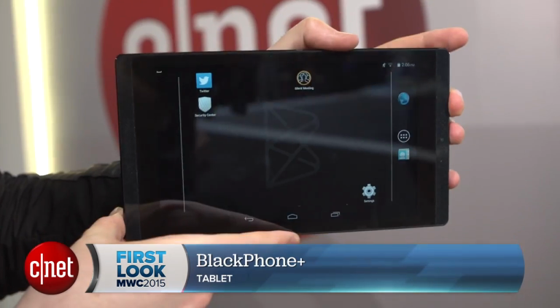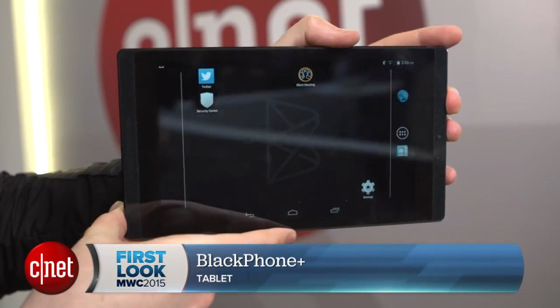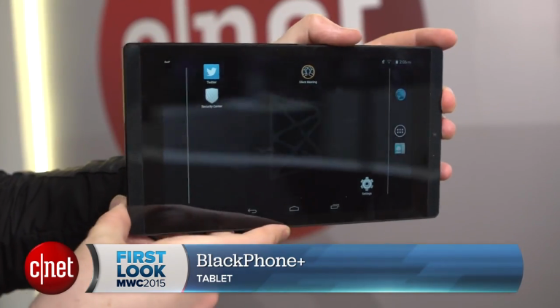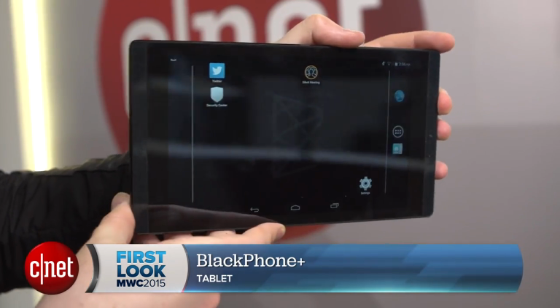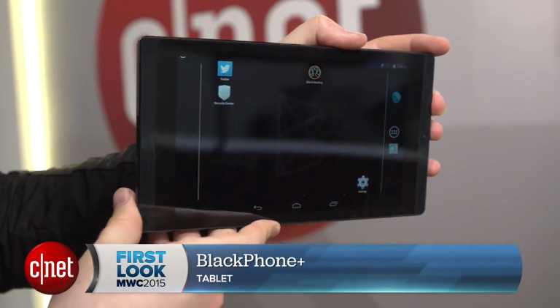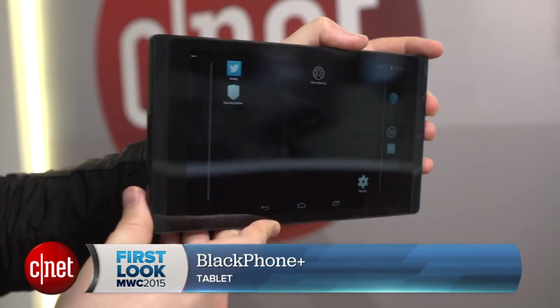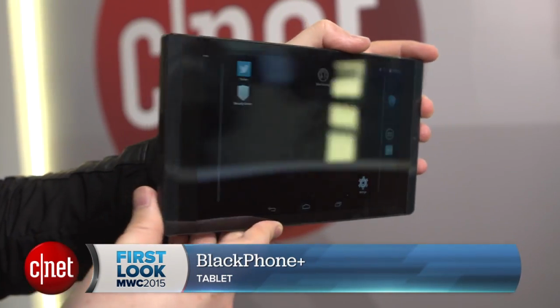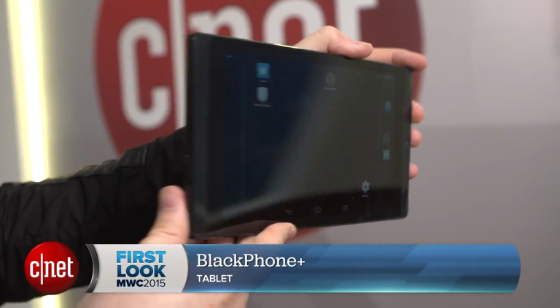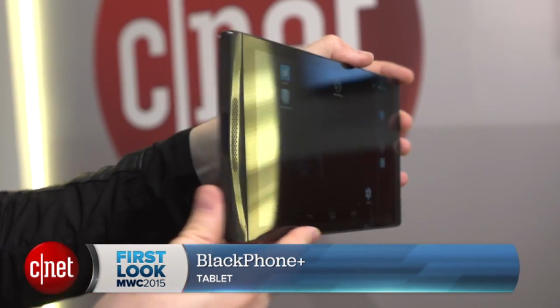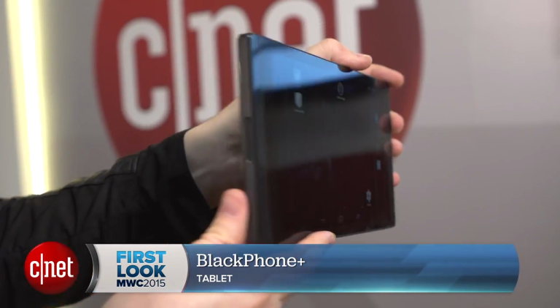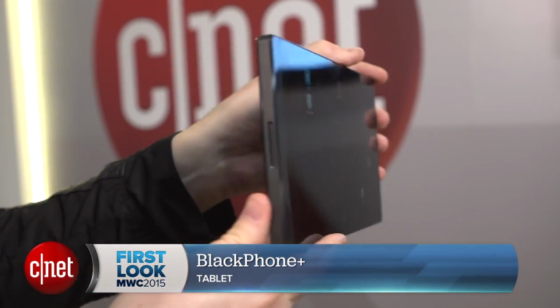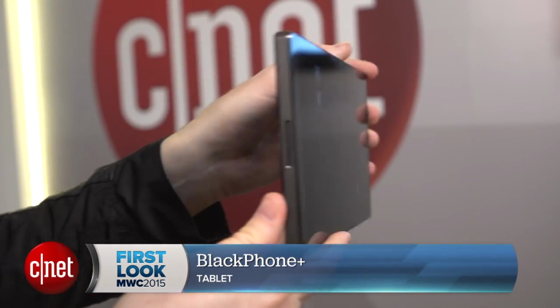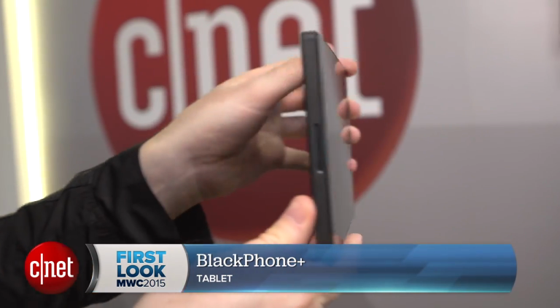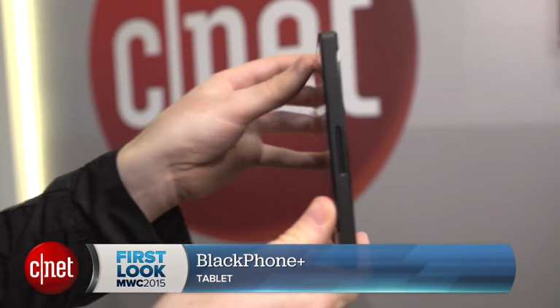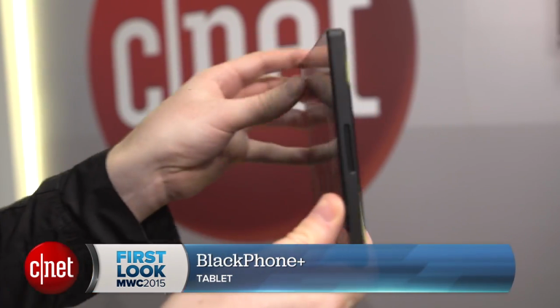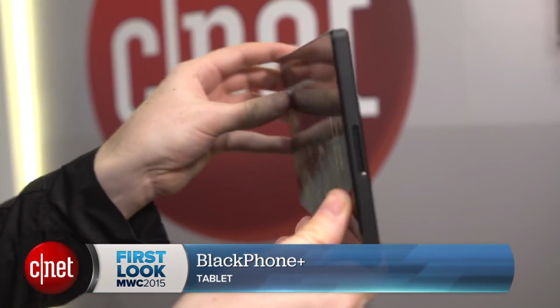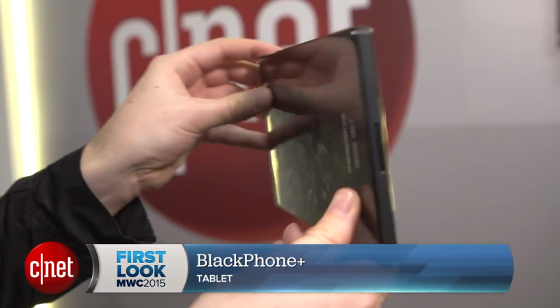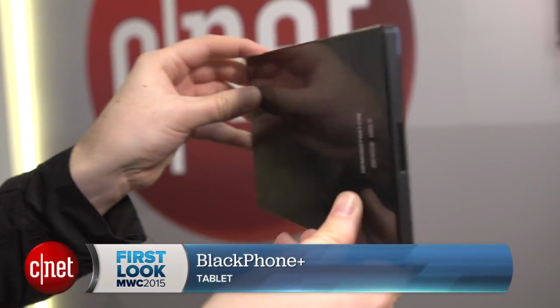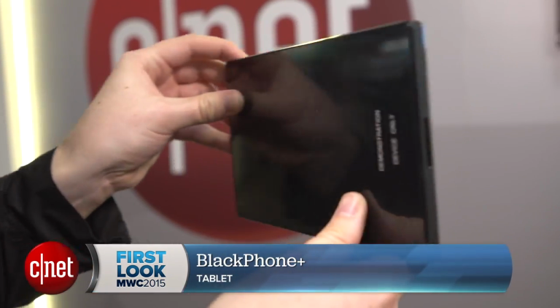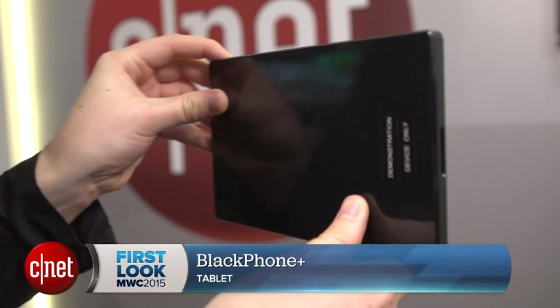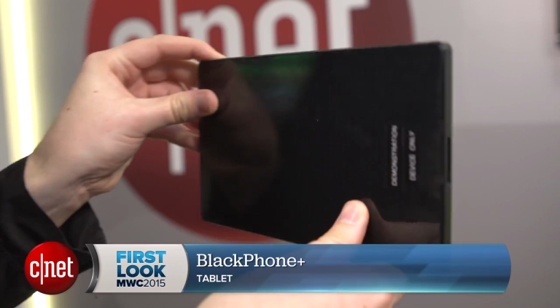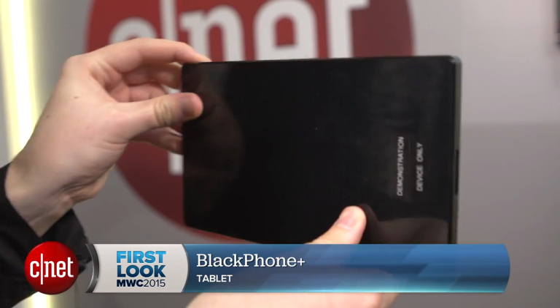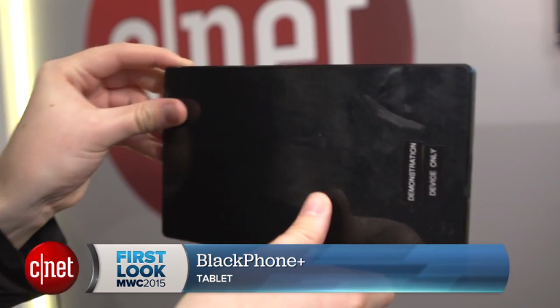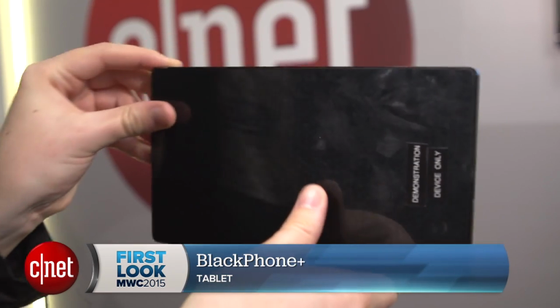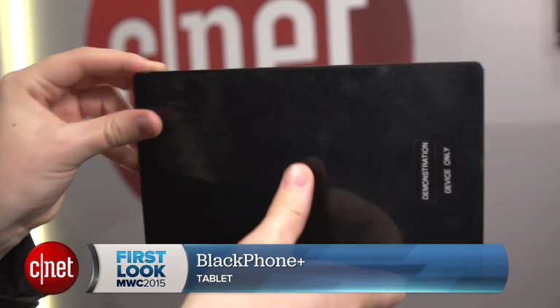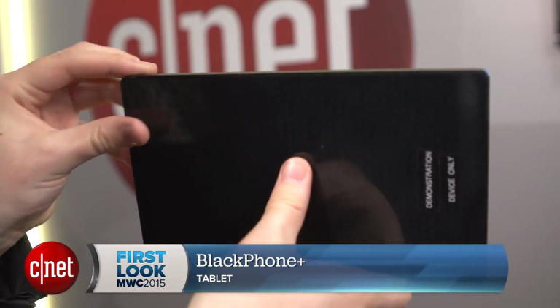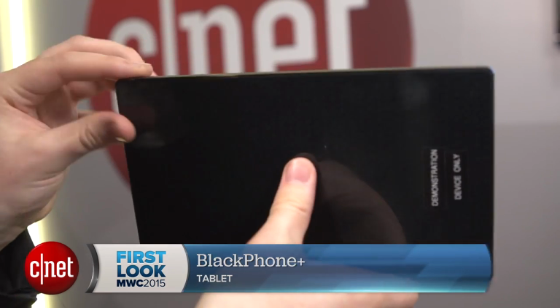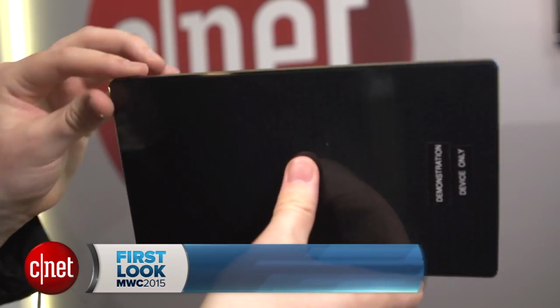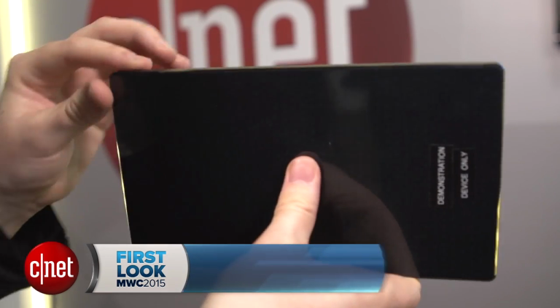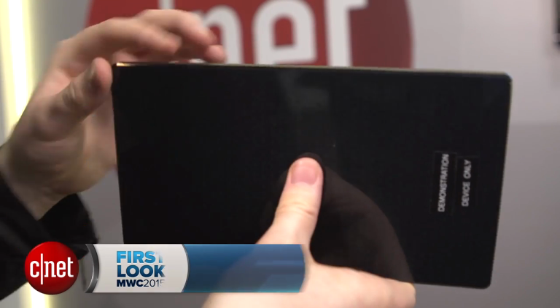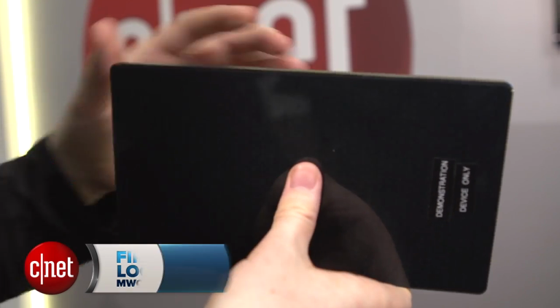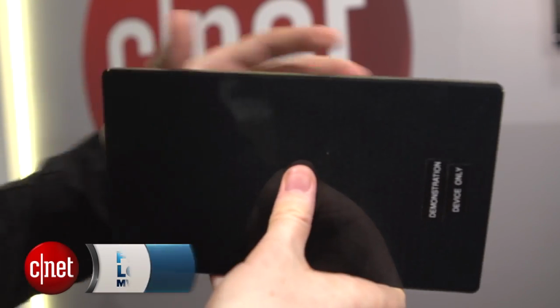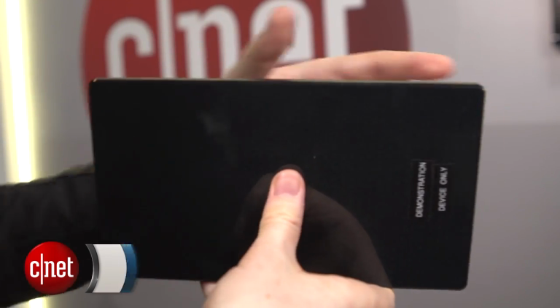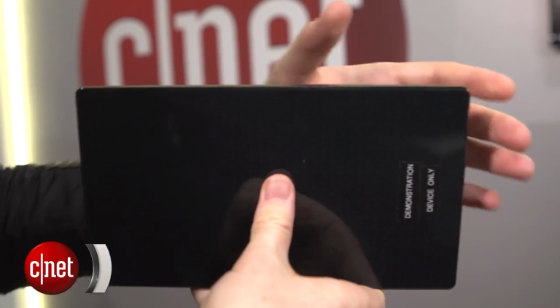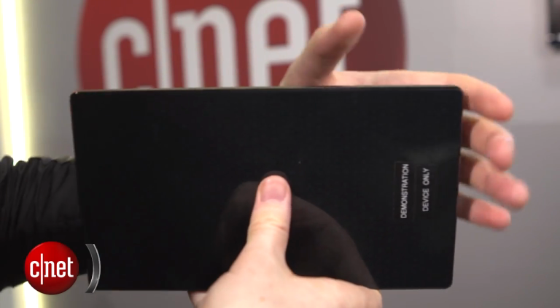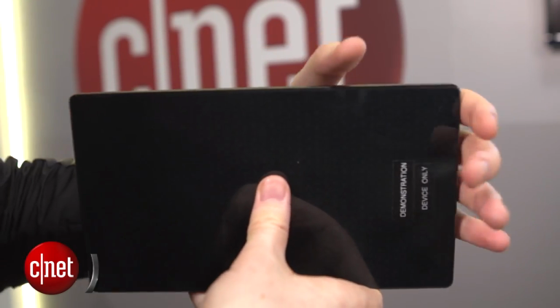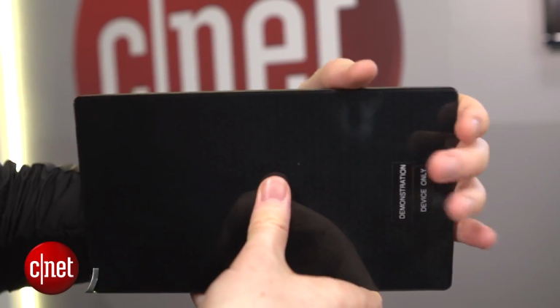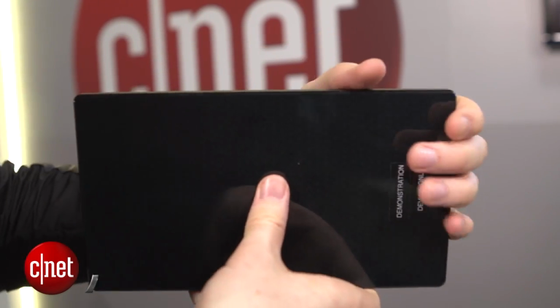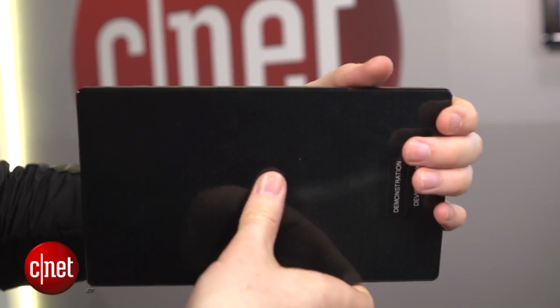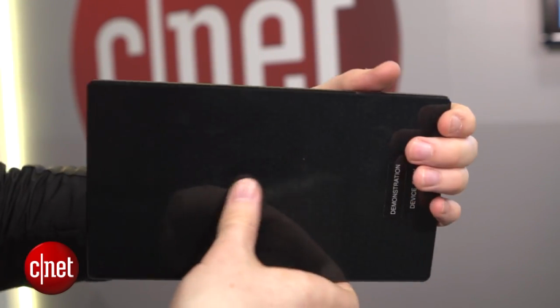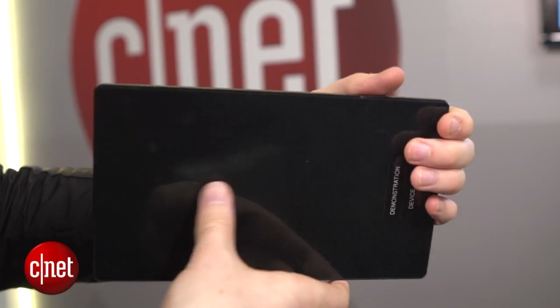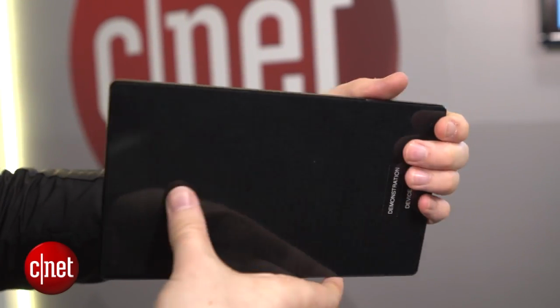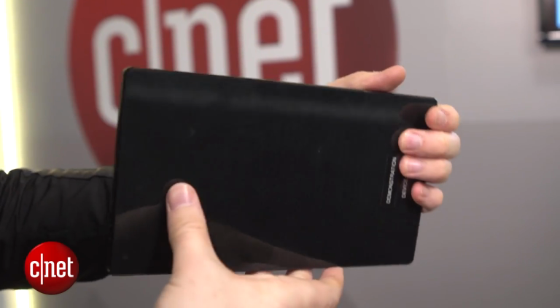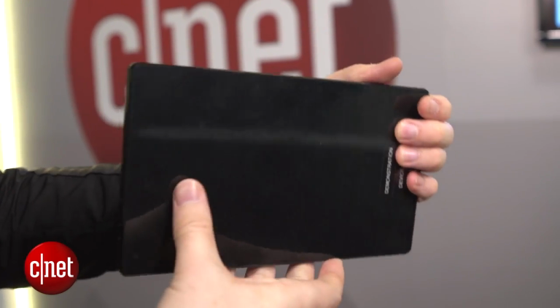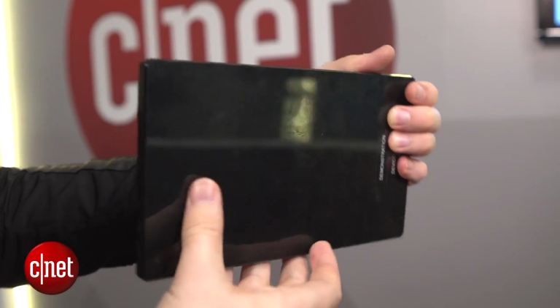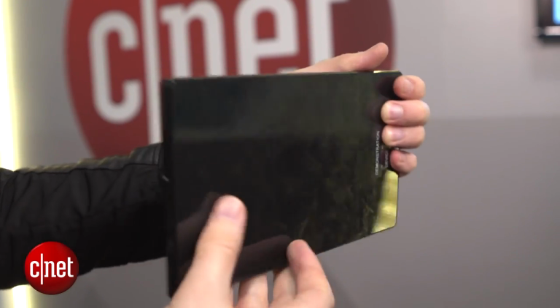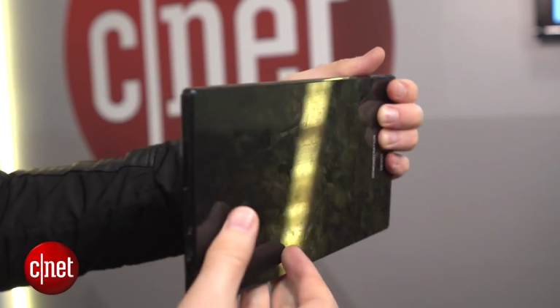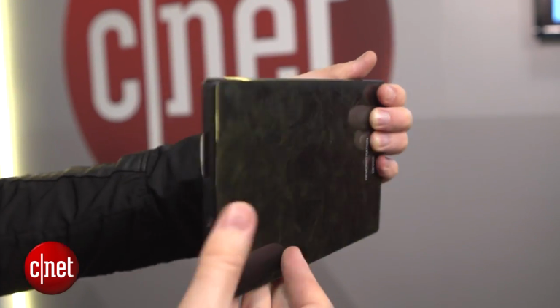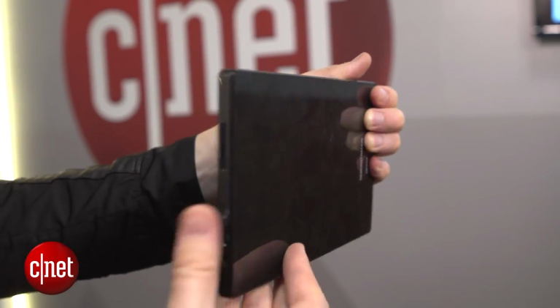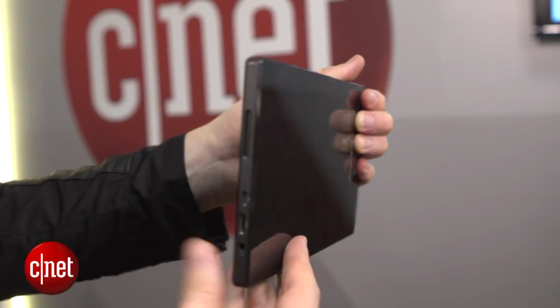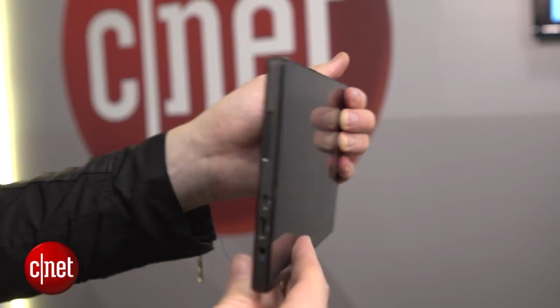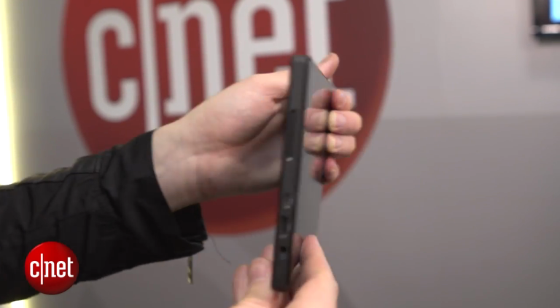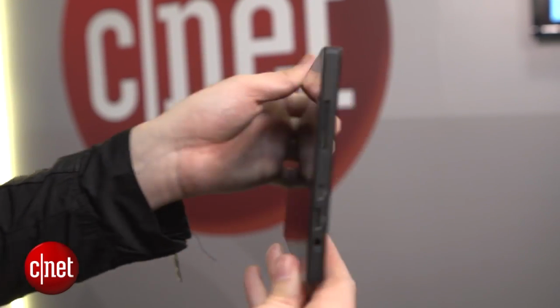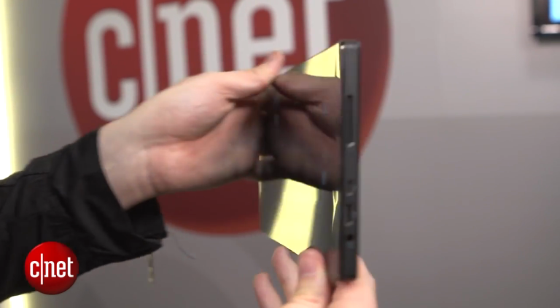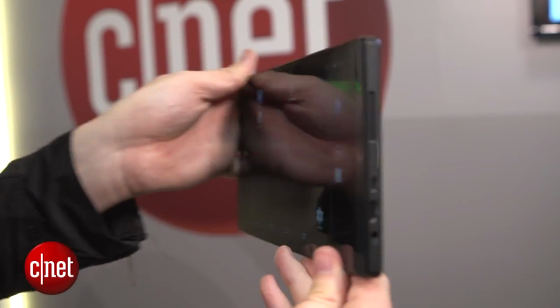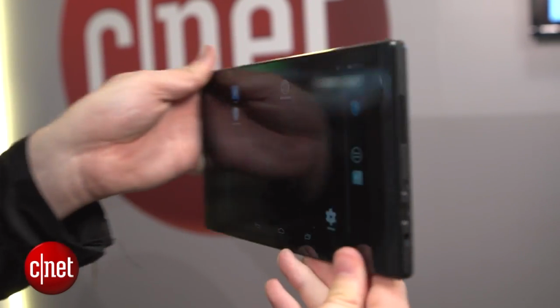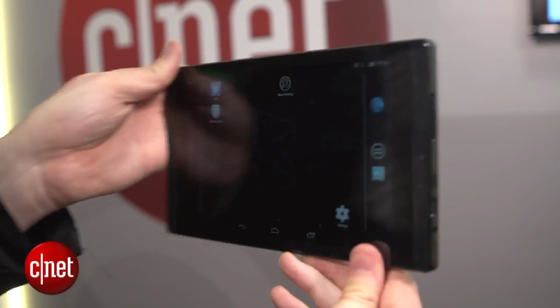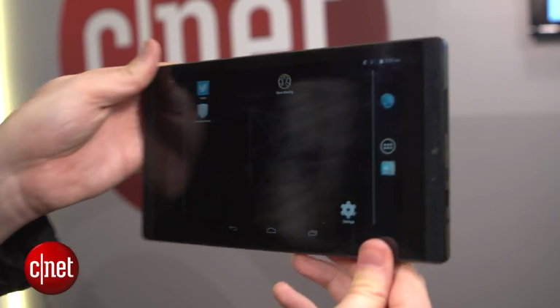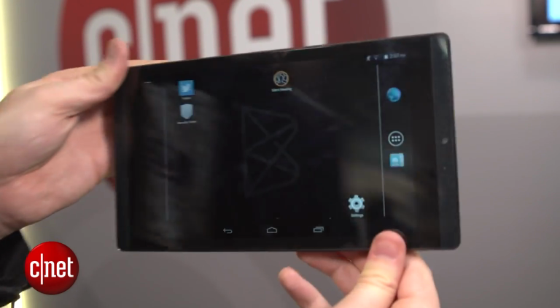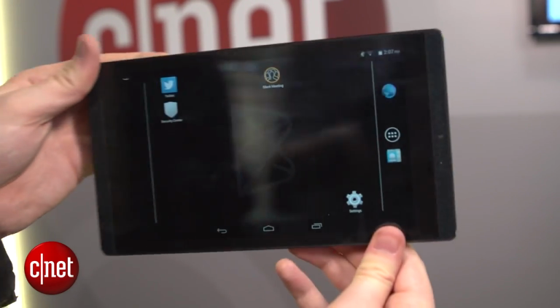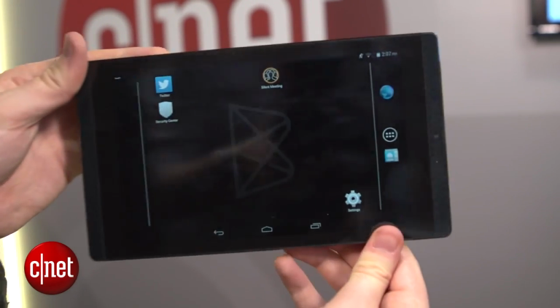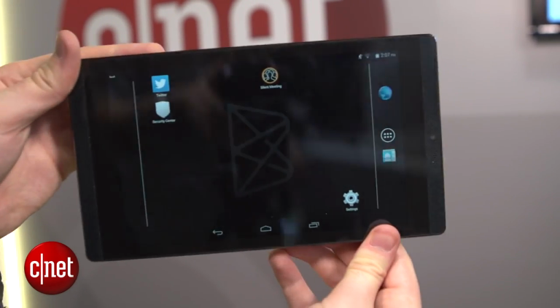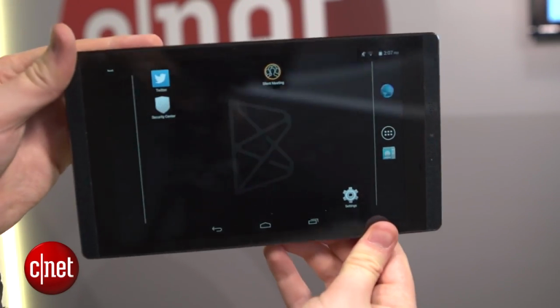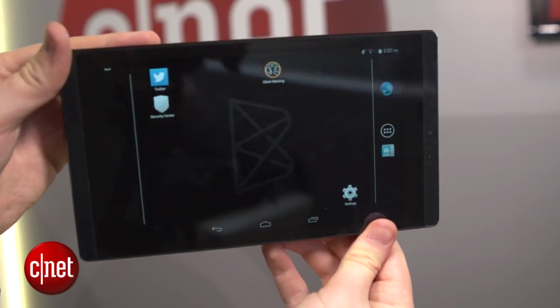So this is a 7-inch tablet. It's running a locked-down version of Android, and that's because this device is all about security.